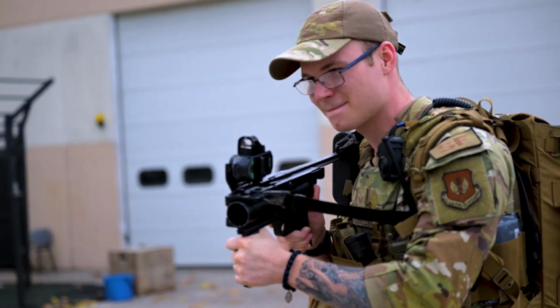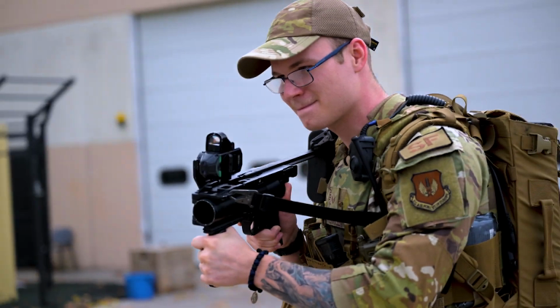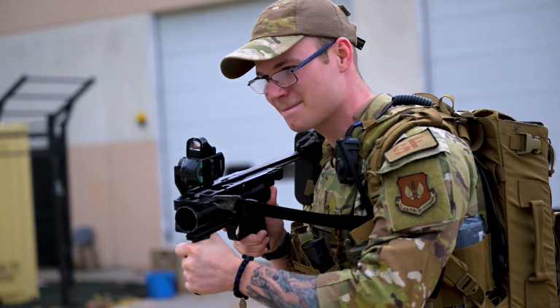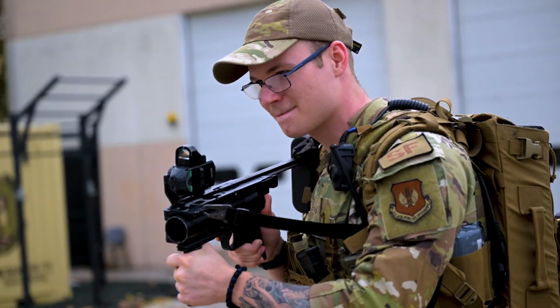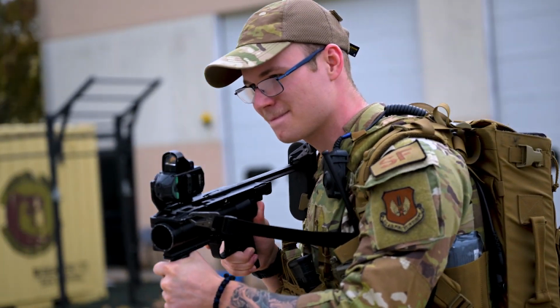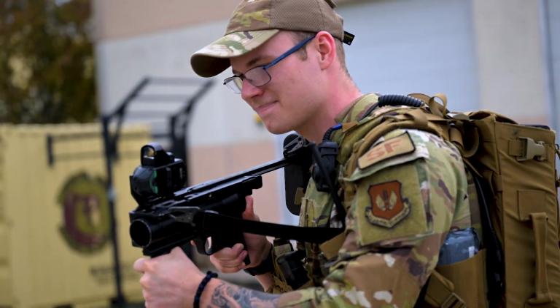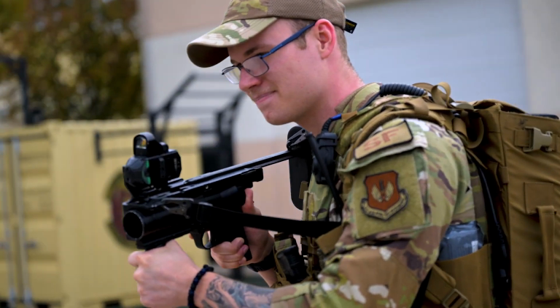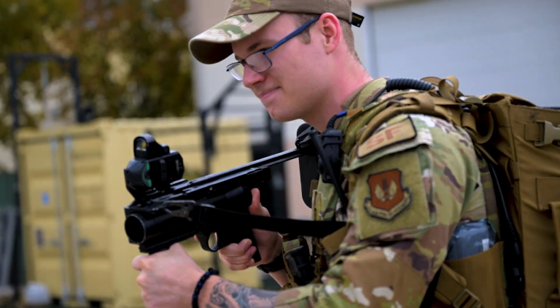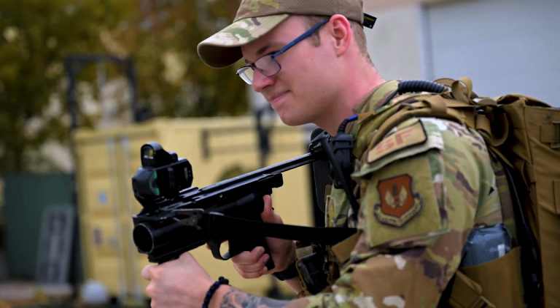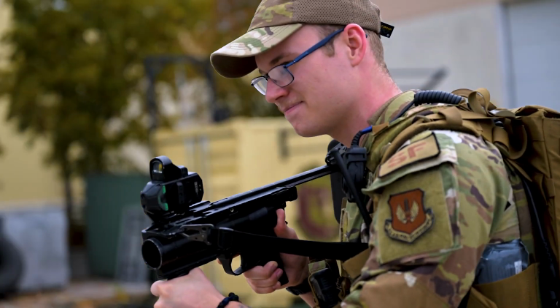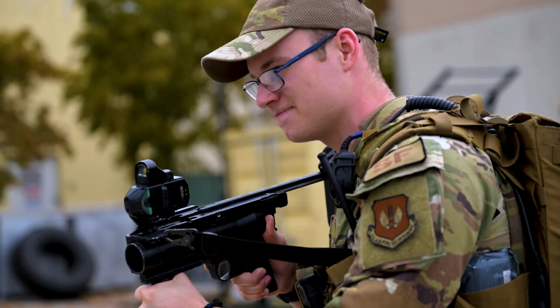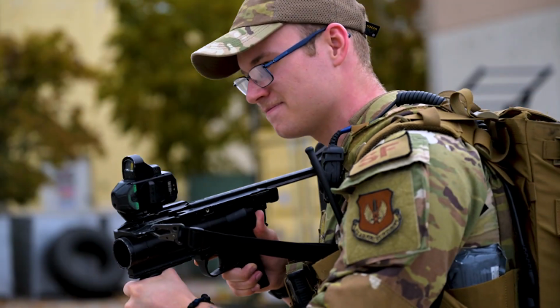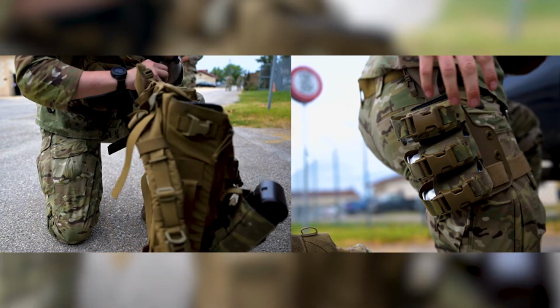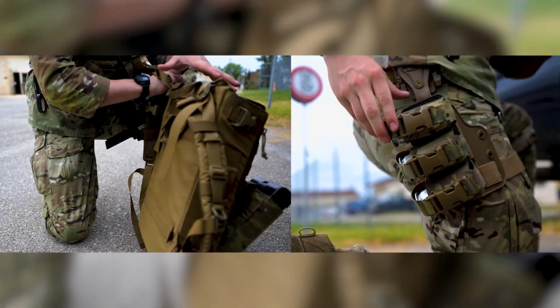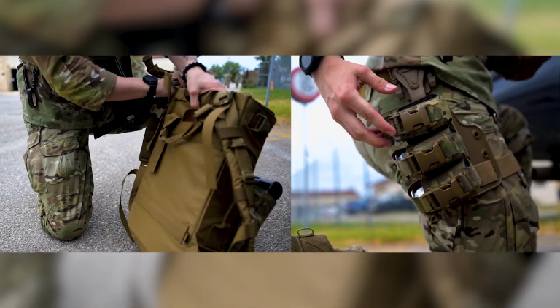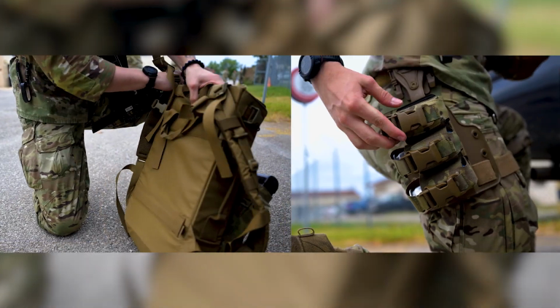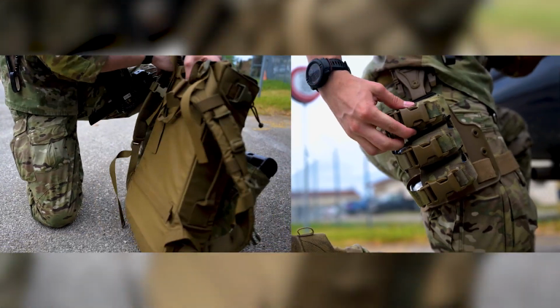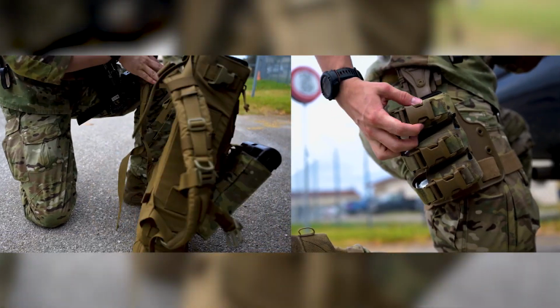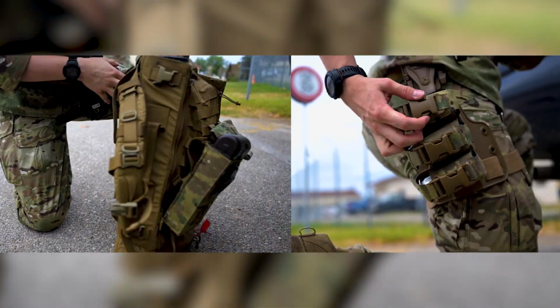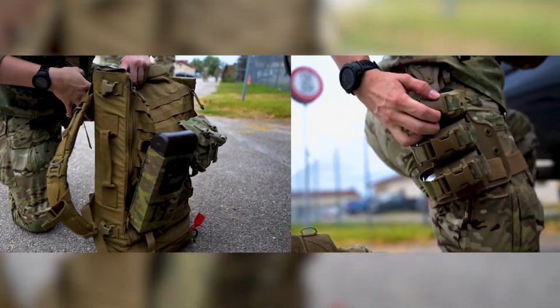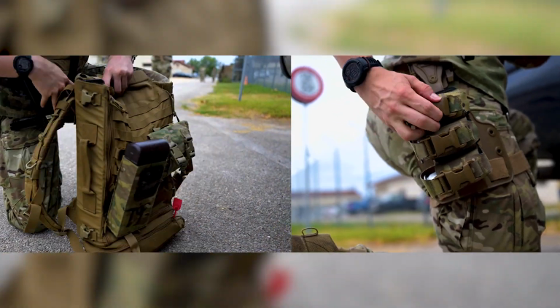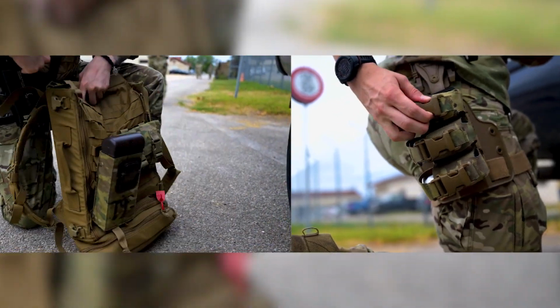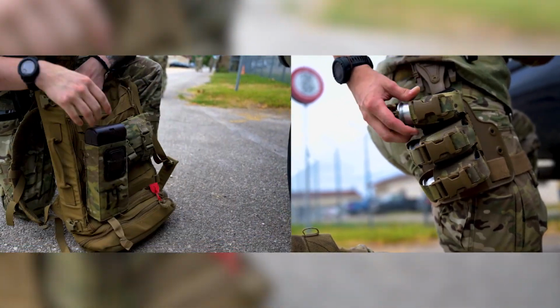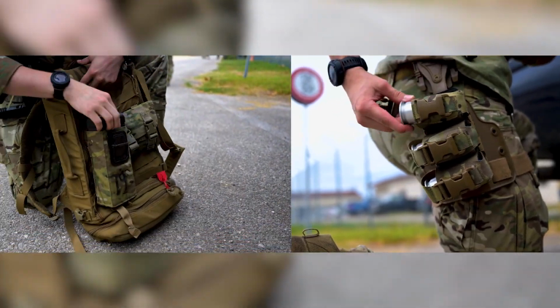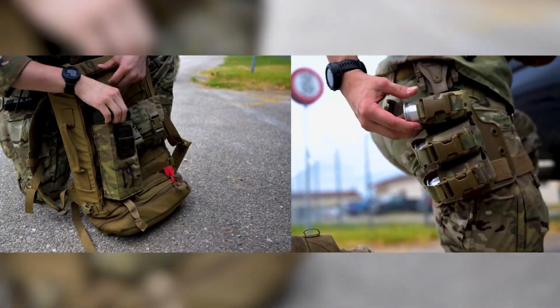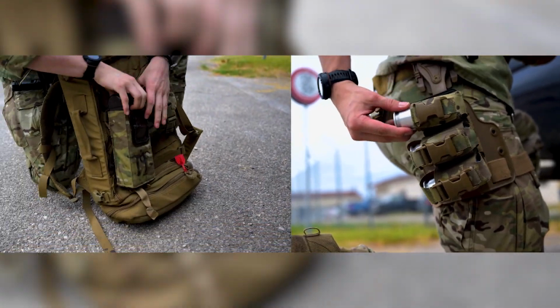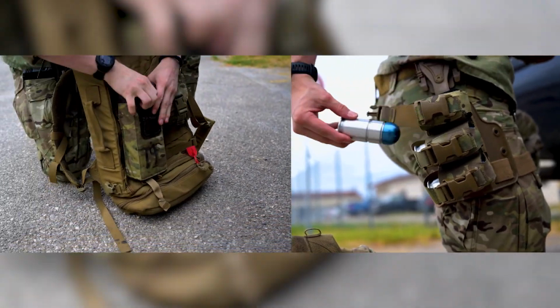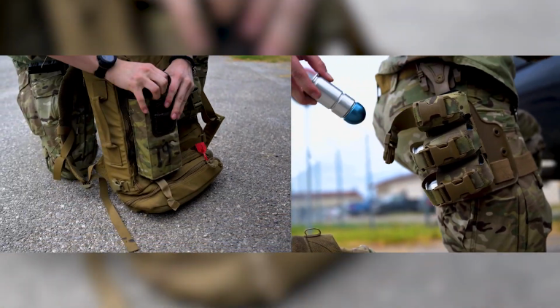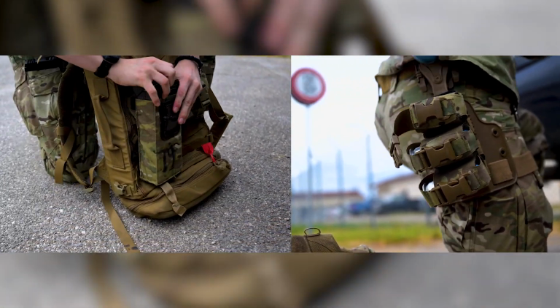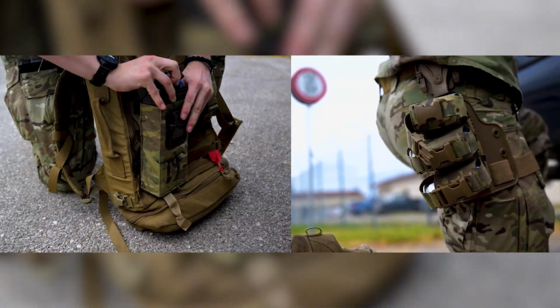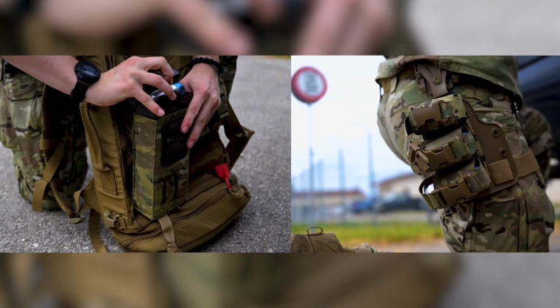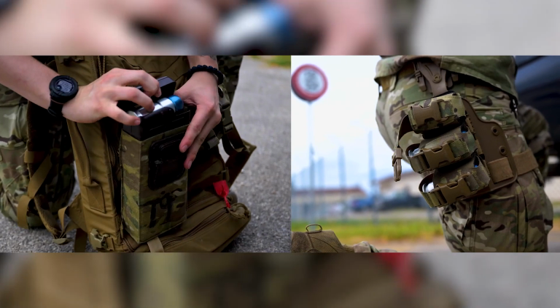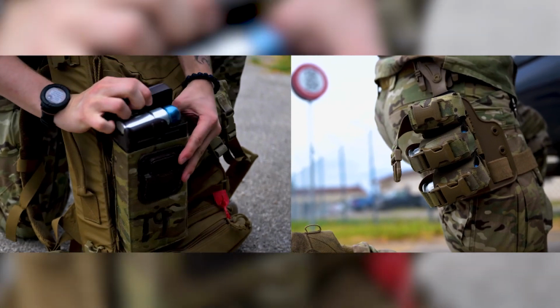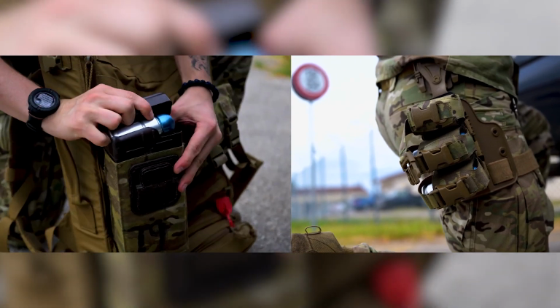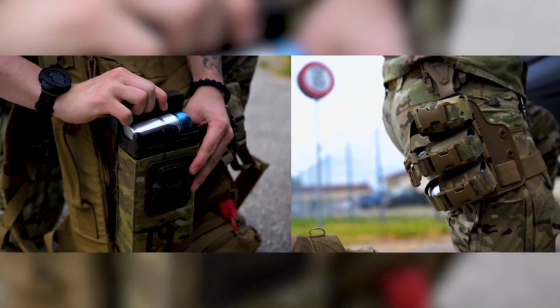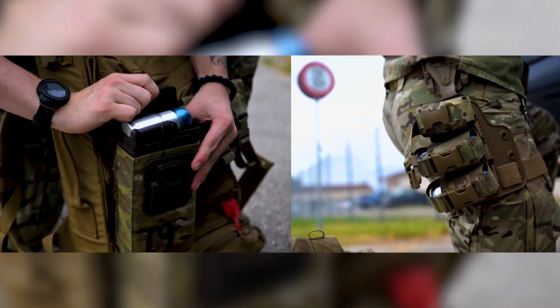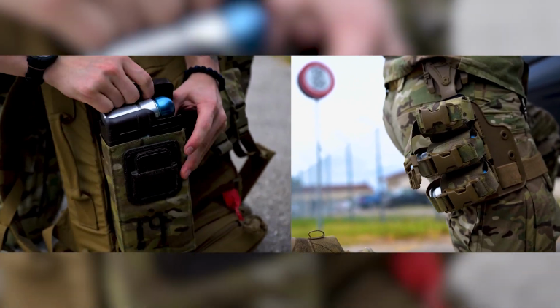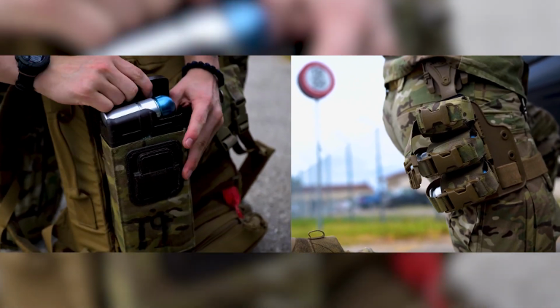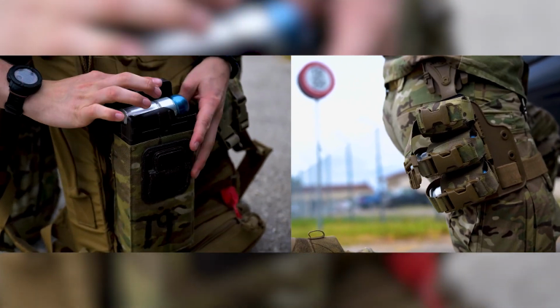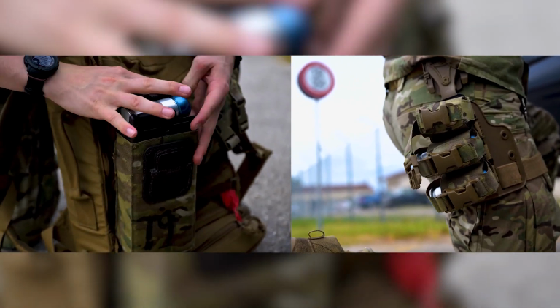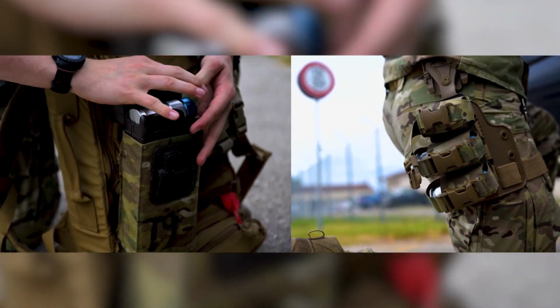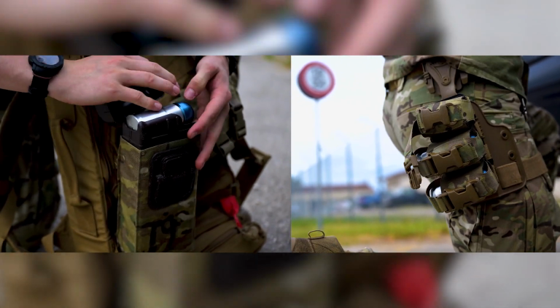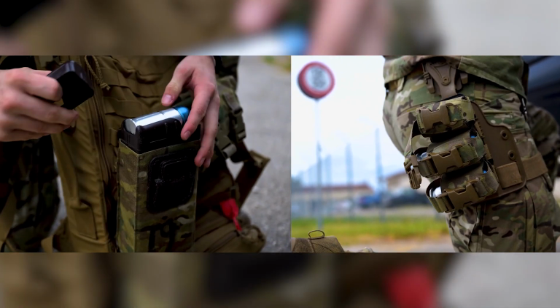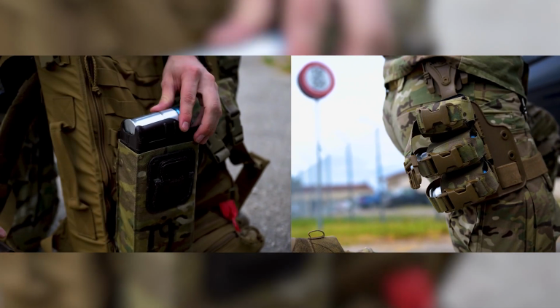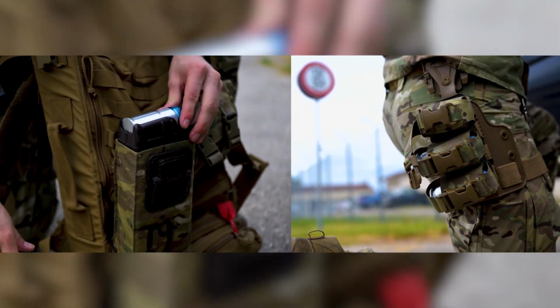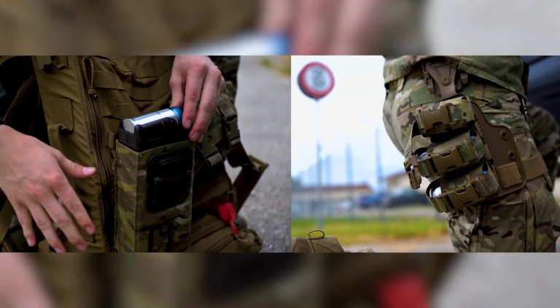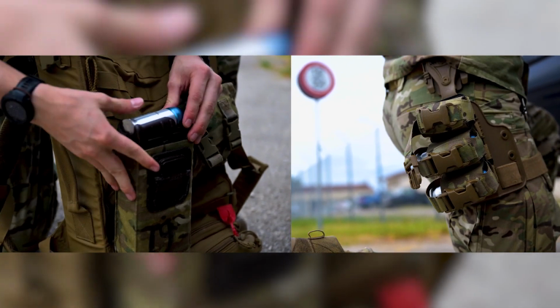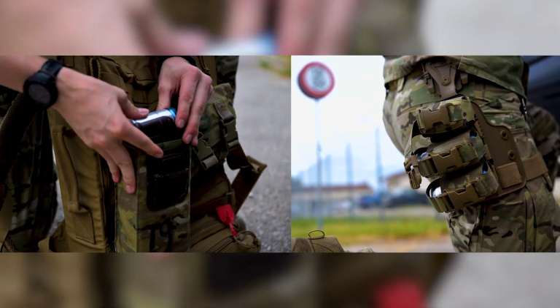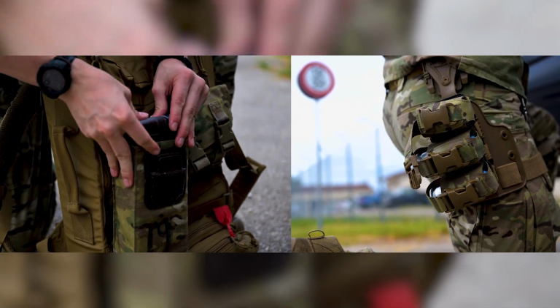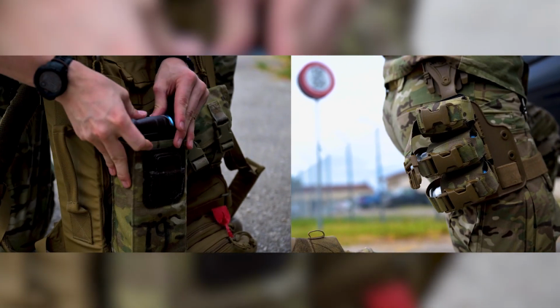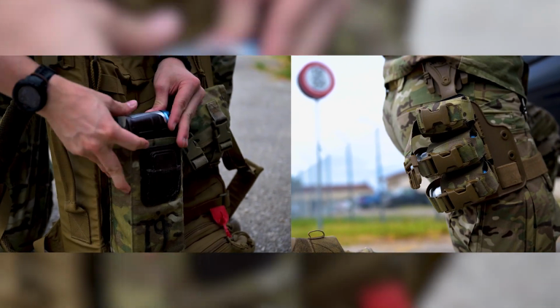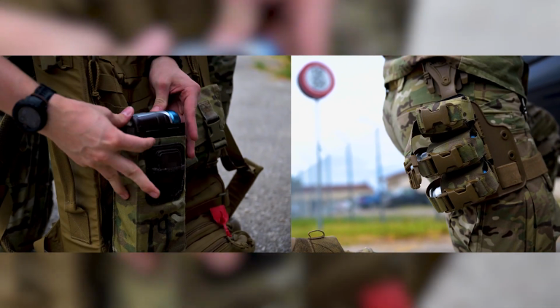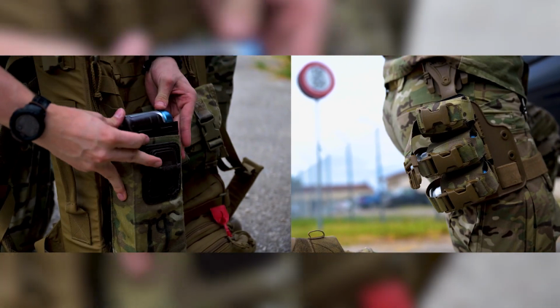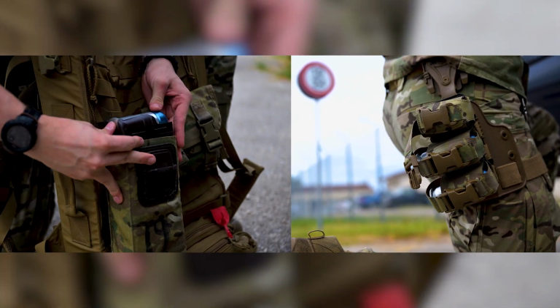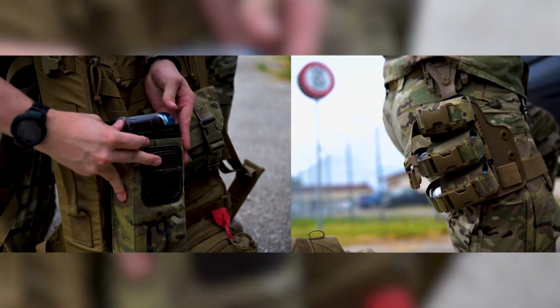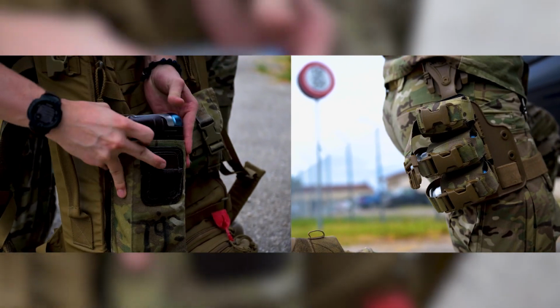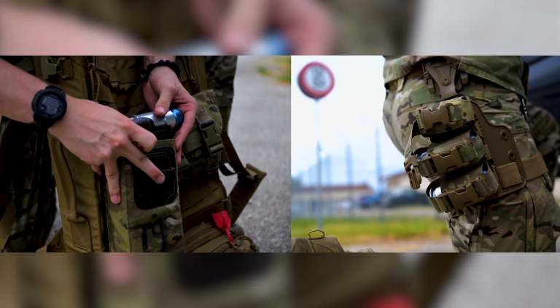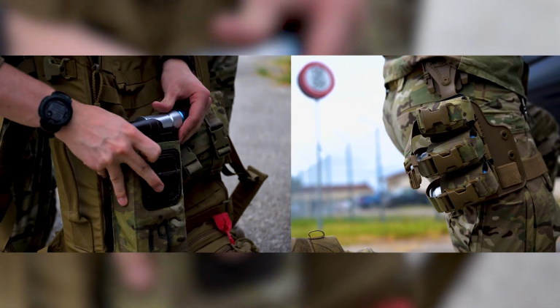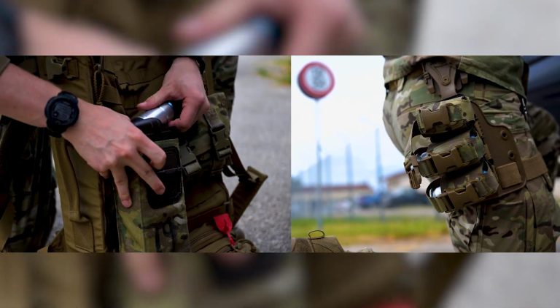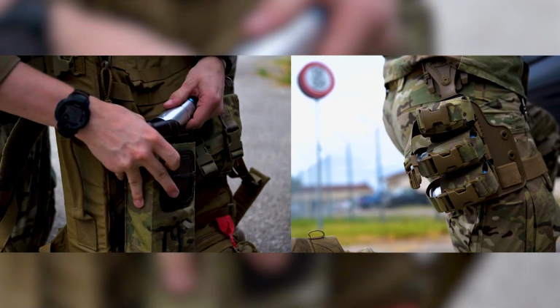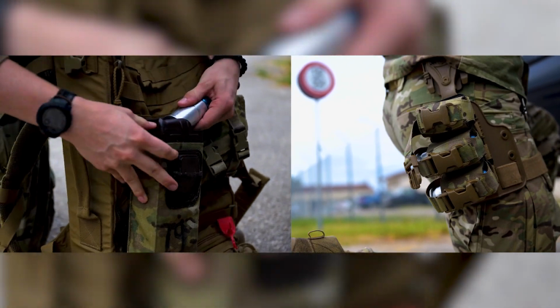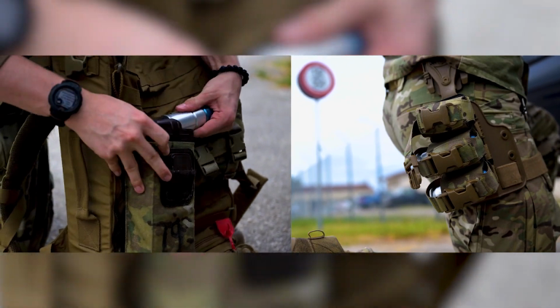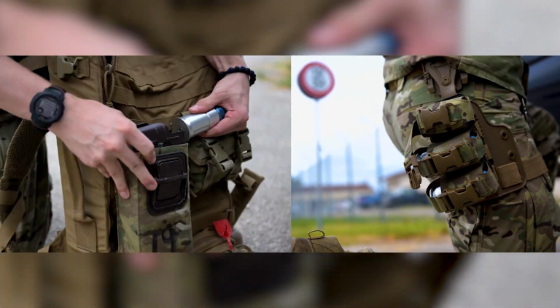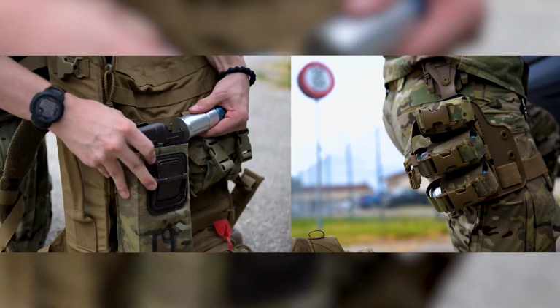When lives are on the line, seconds matter. ARC allows defenders to not only get to the fight faster, but to fight more effectively.